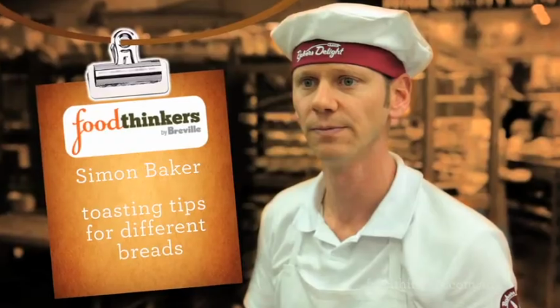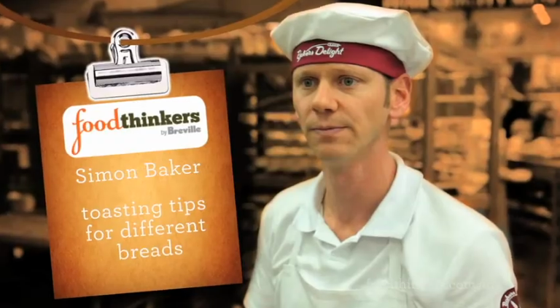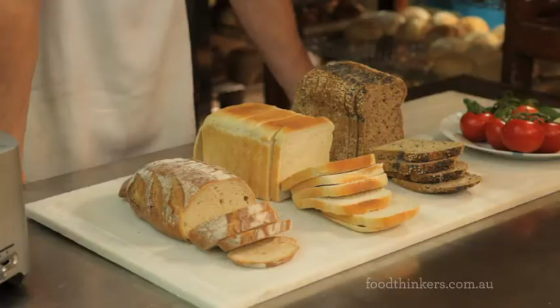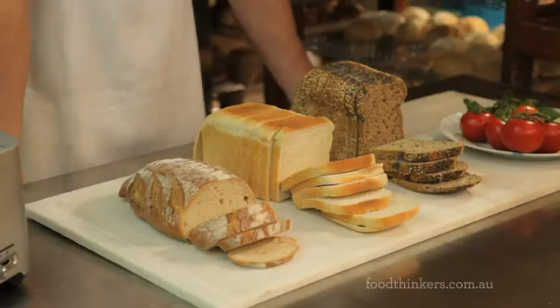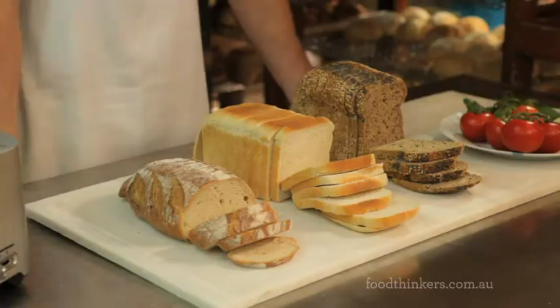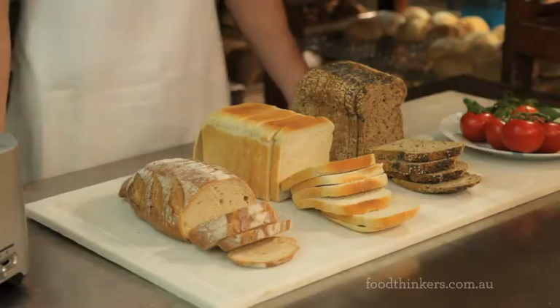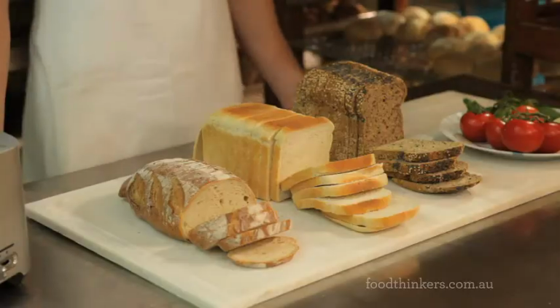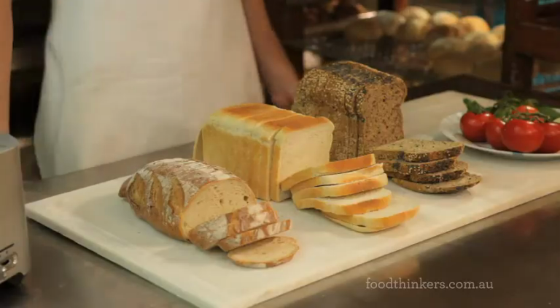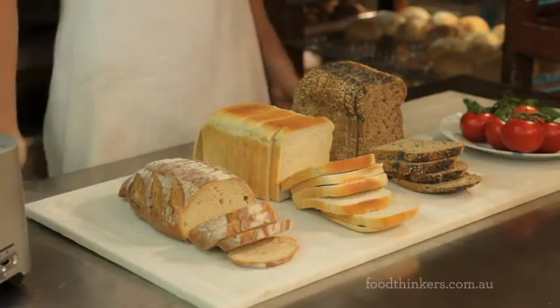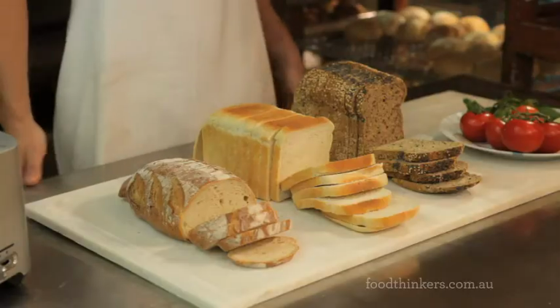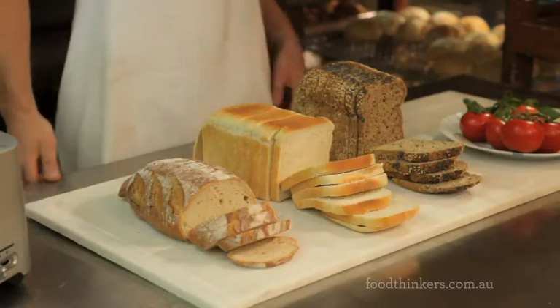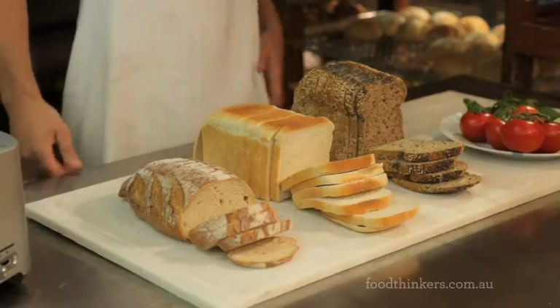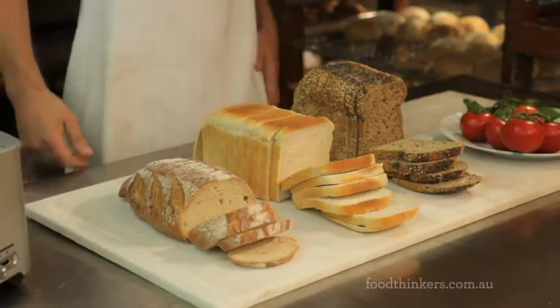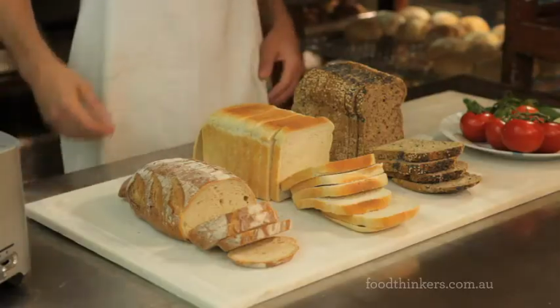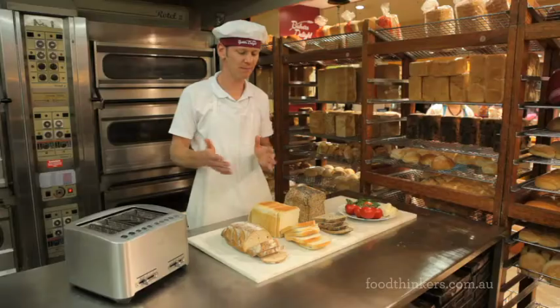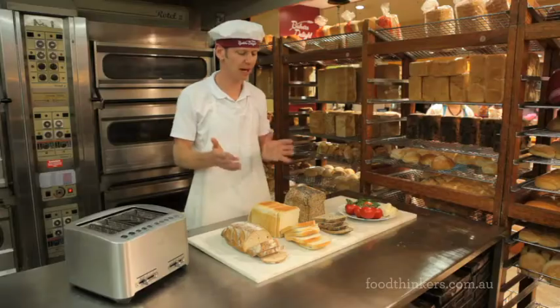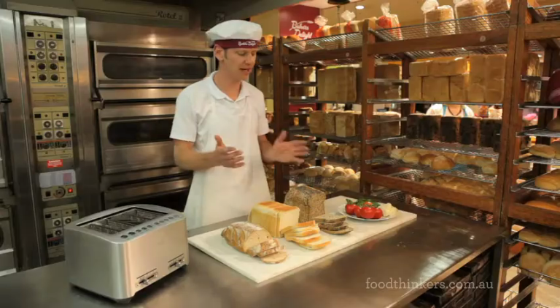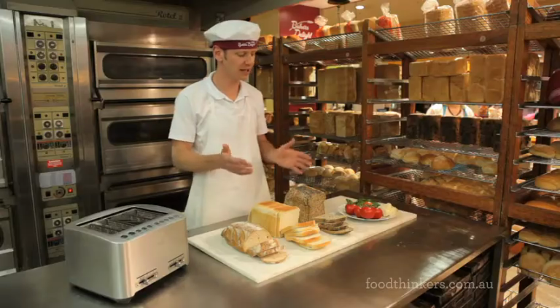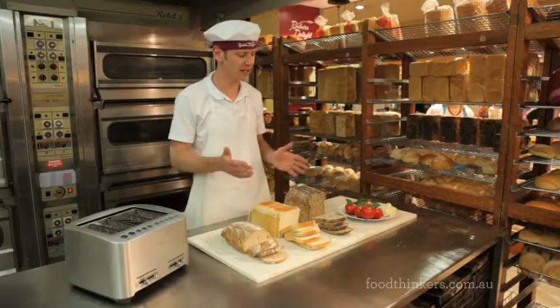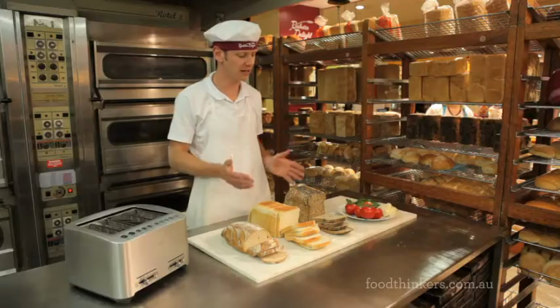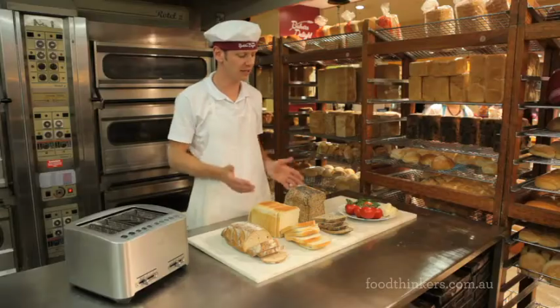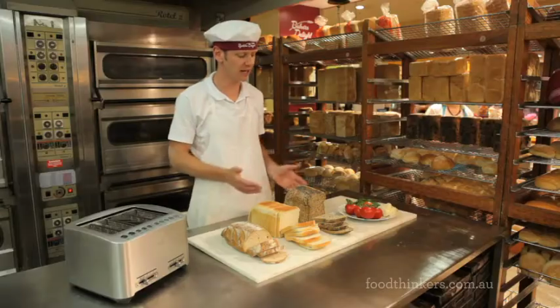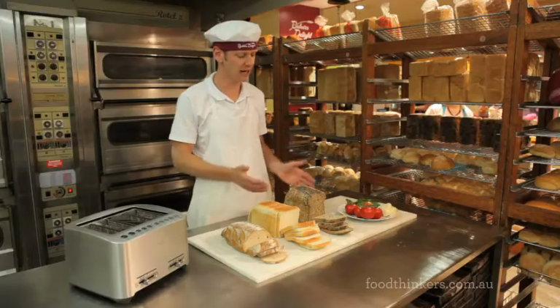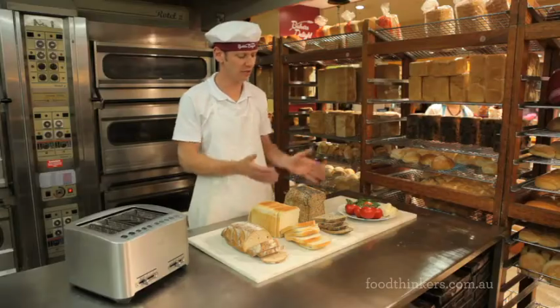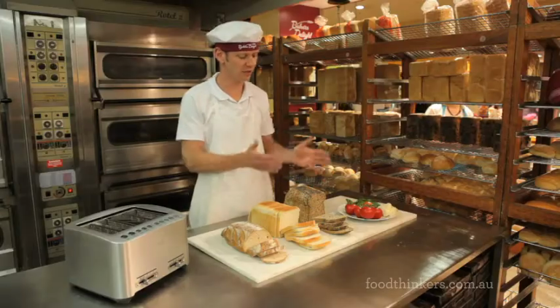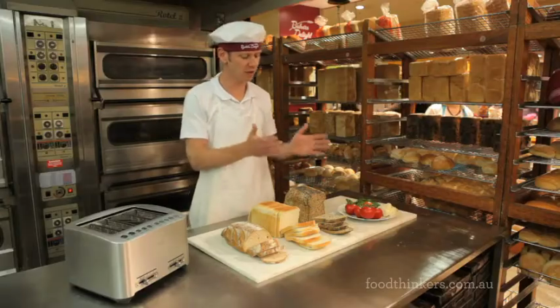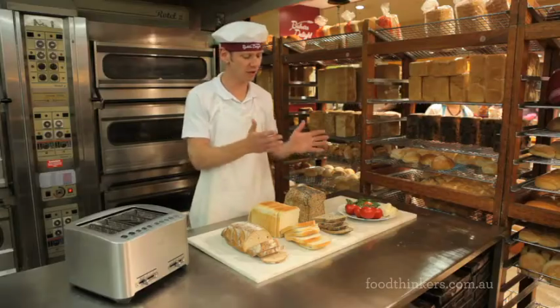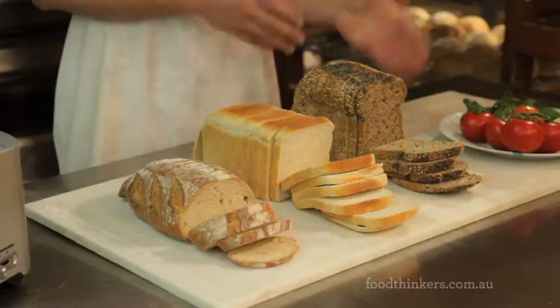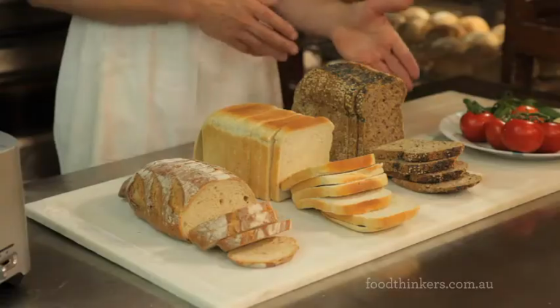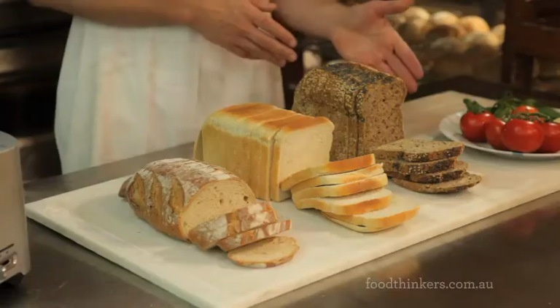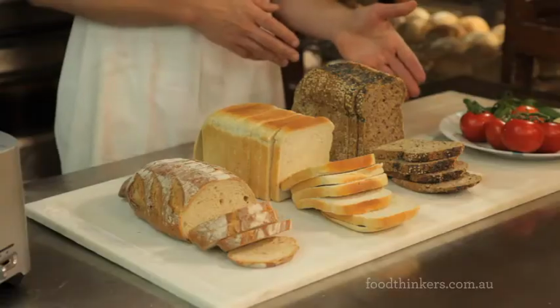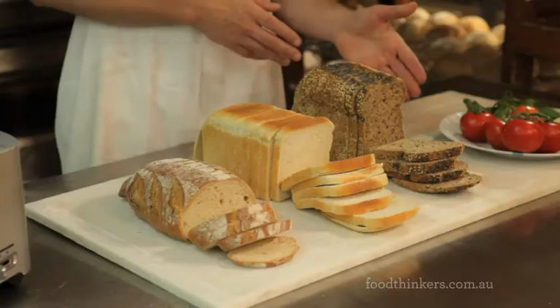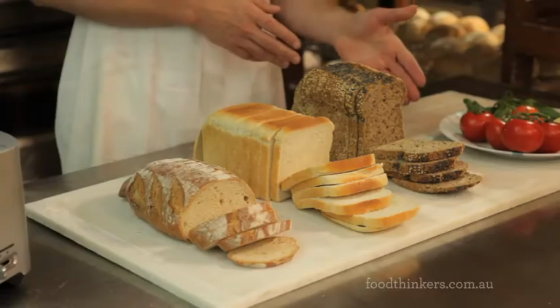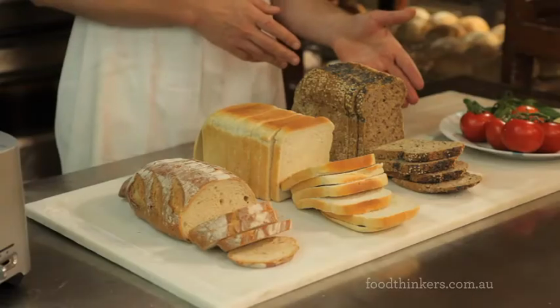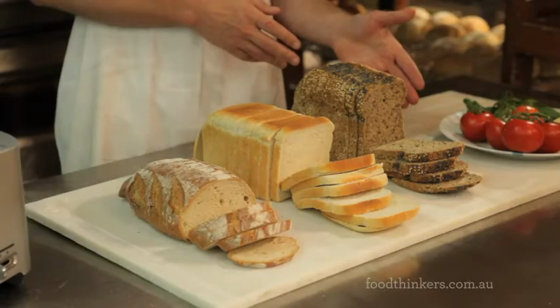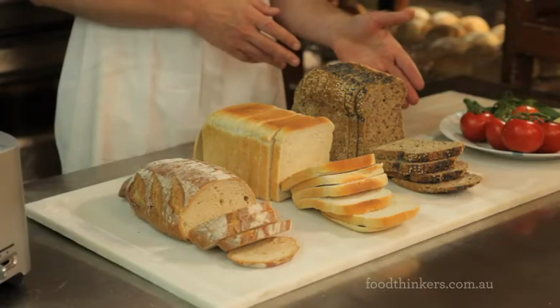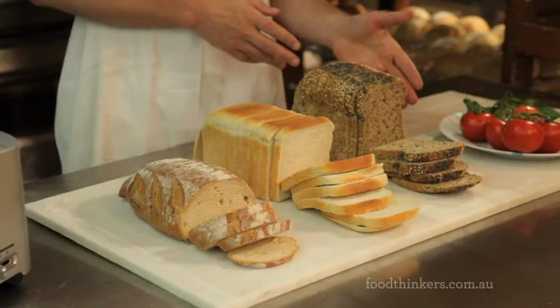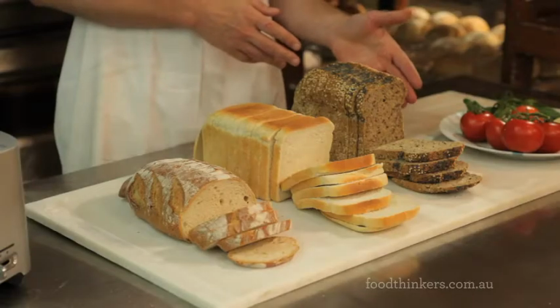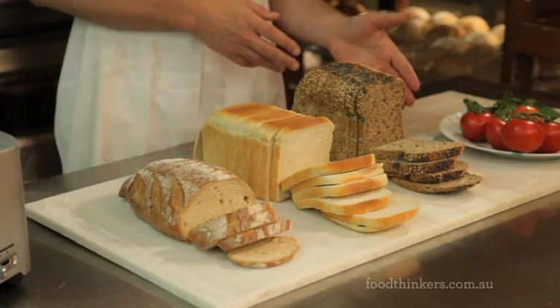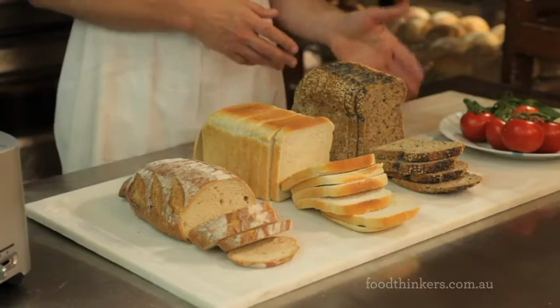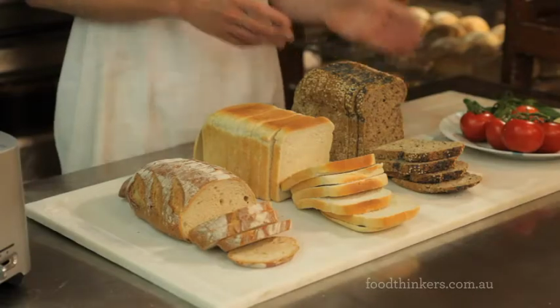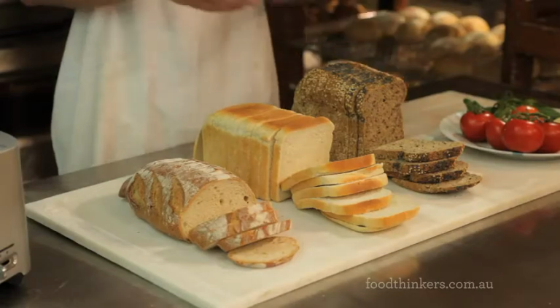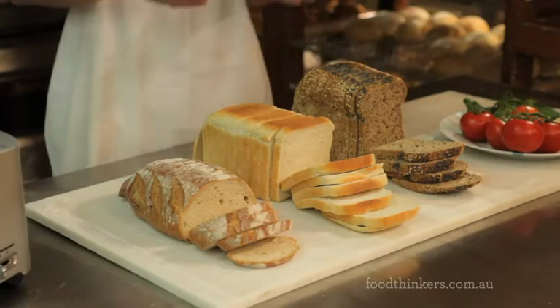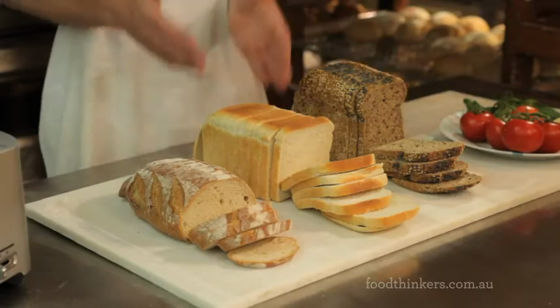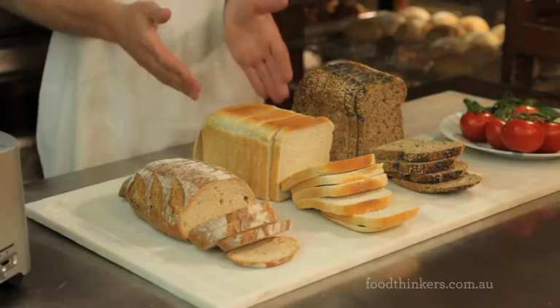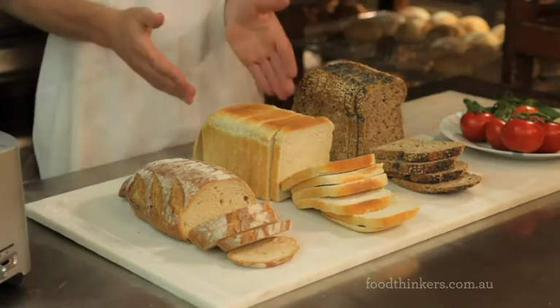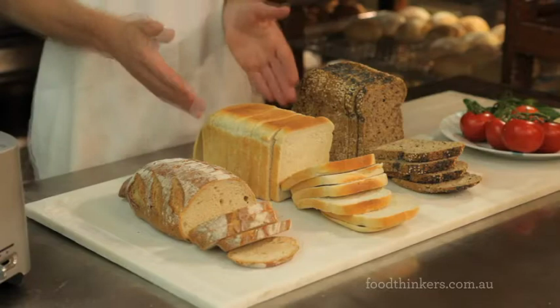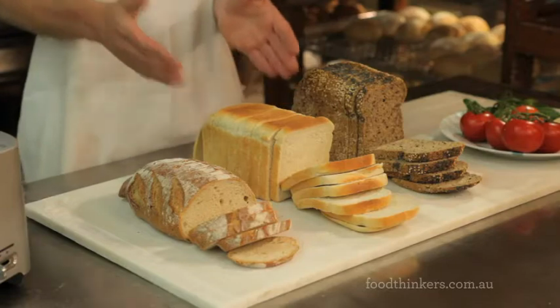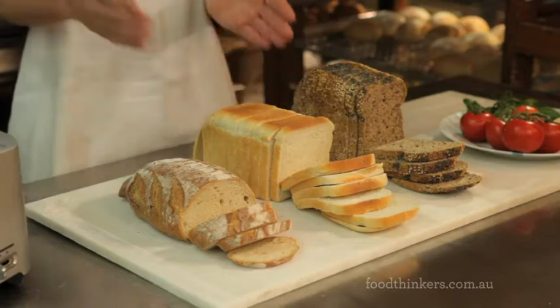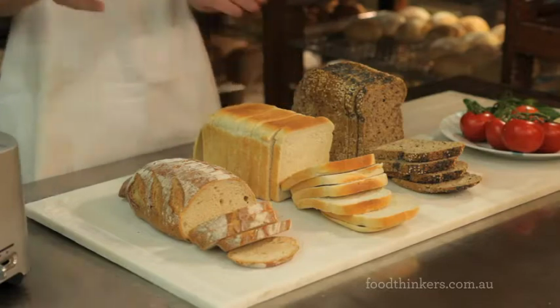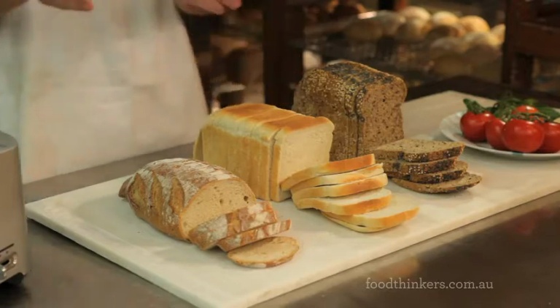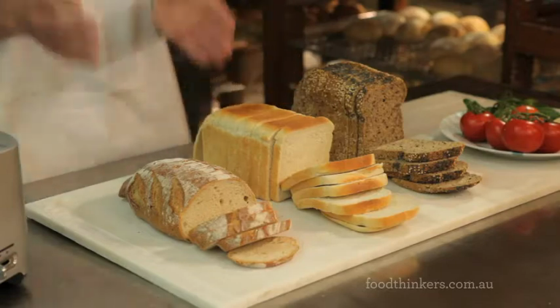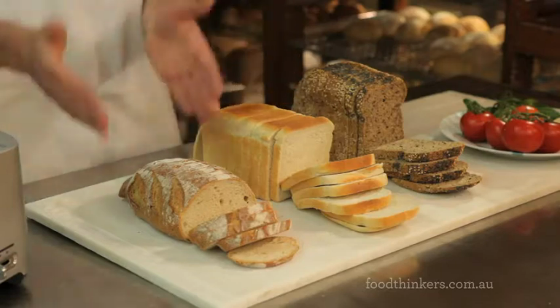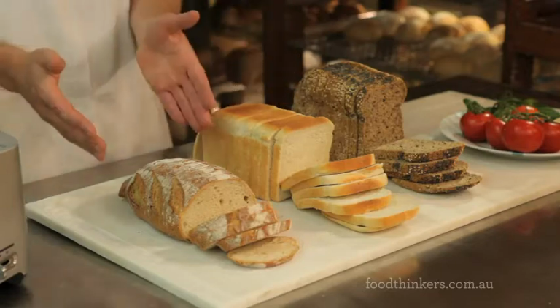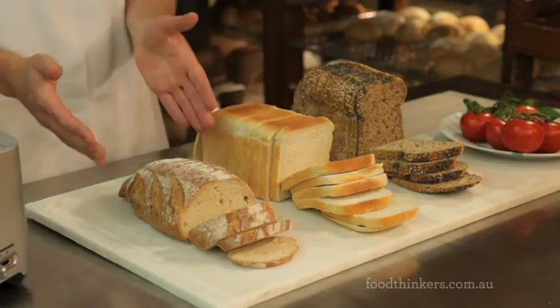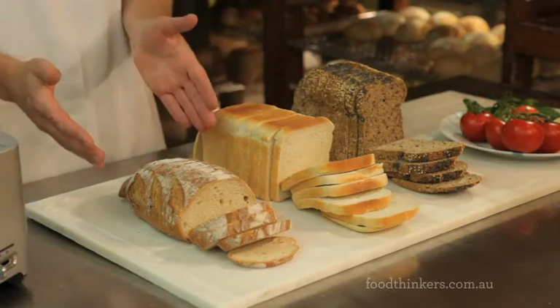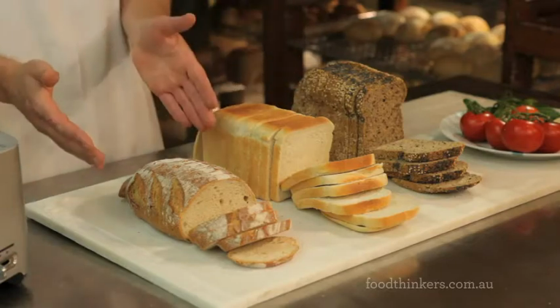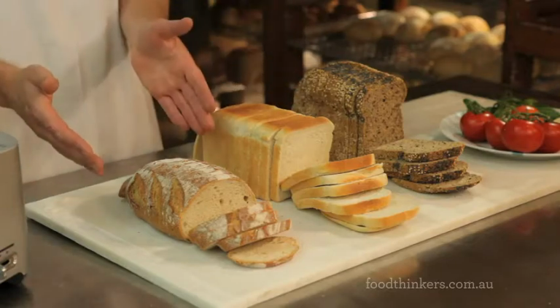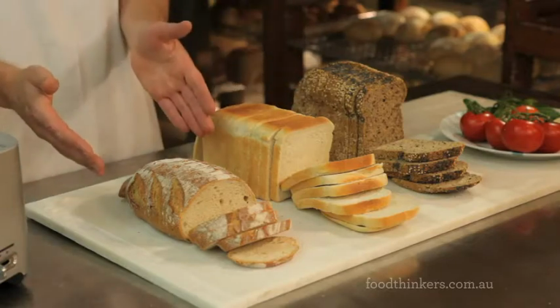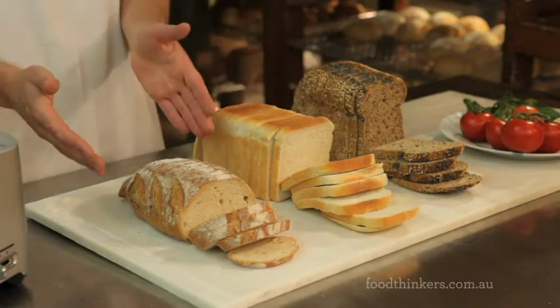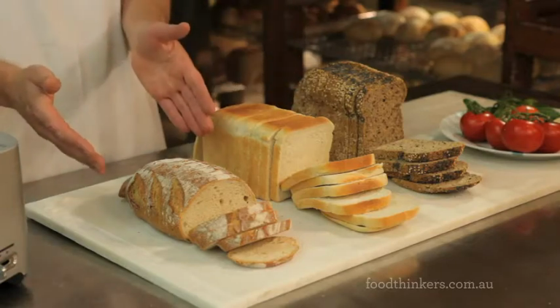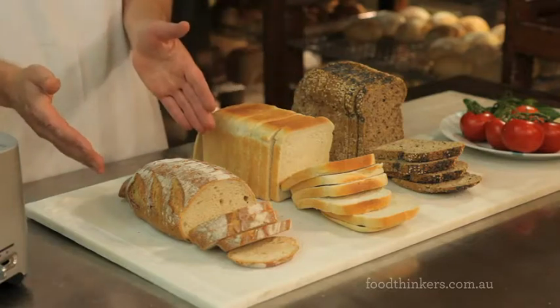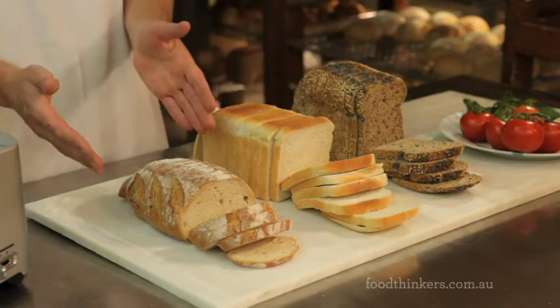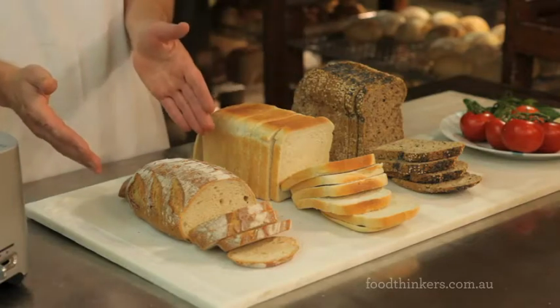Some of the breads we've been baking here today — we've got beautiful Cape Seed, a white loaf, and an authentic sourdough.